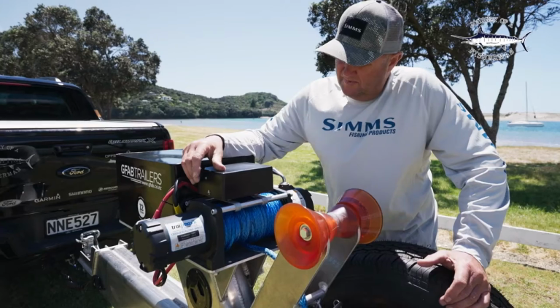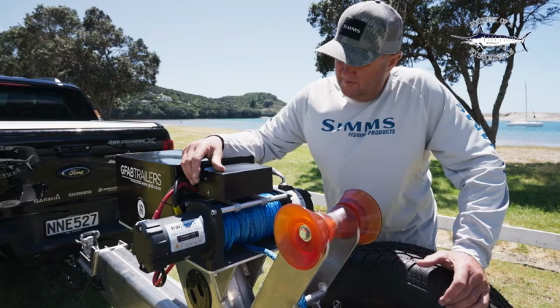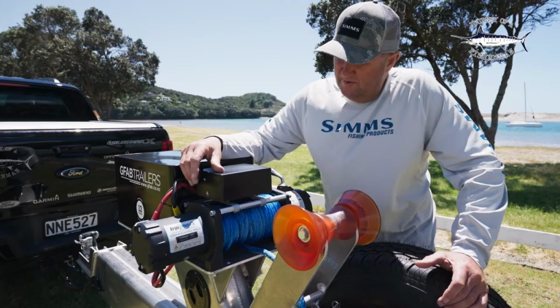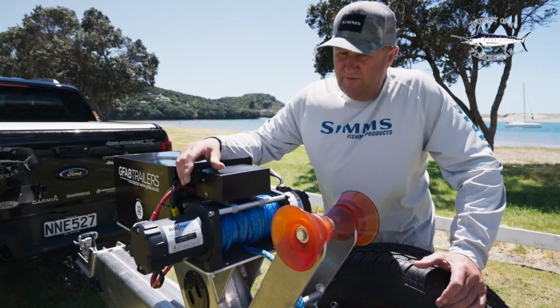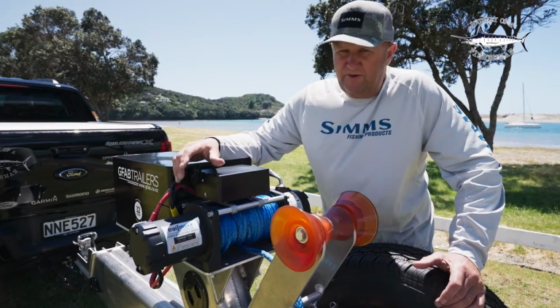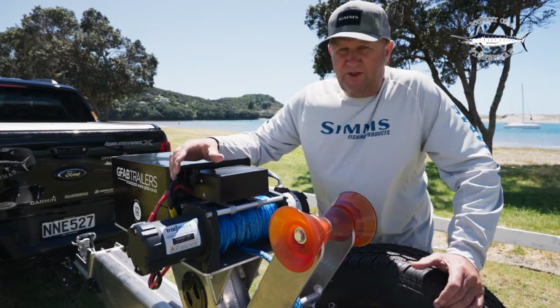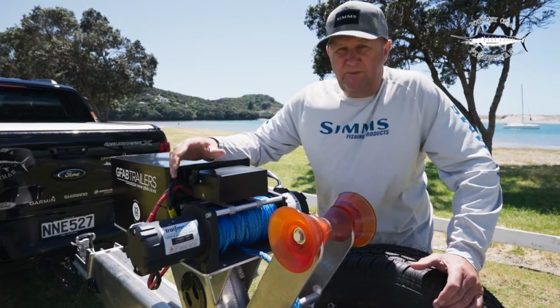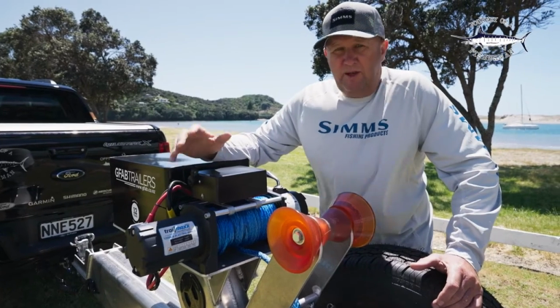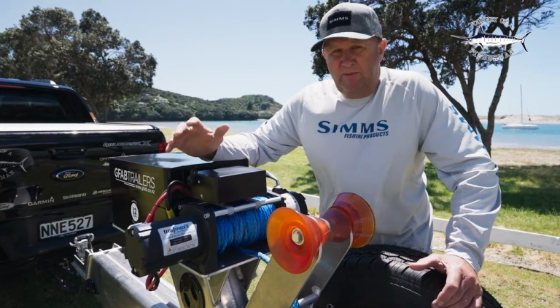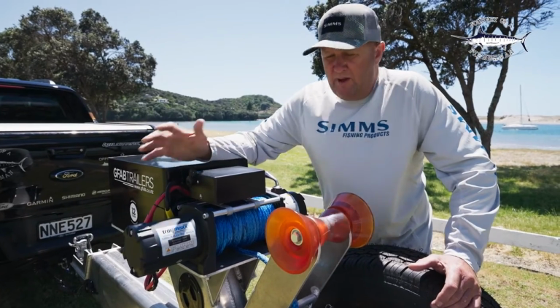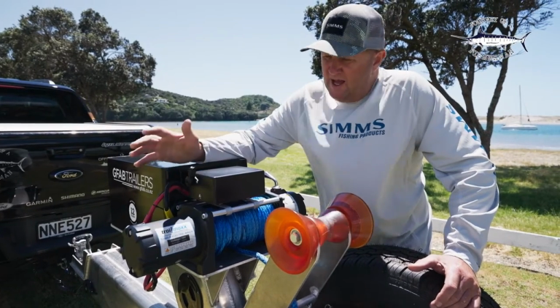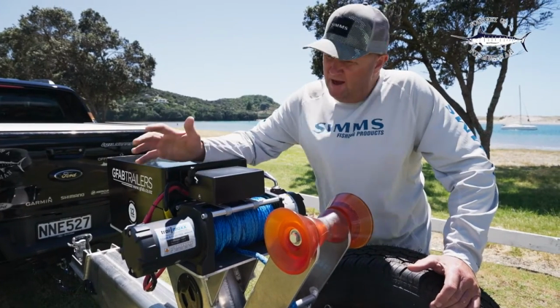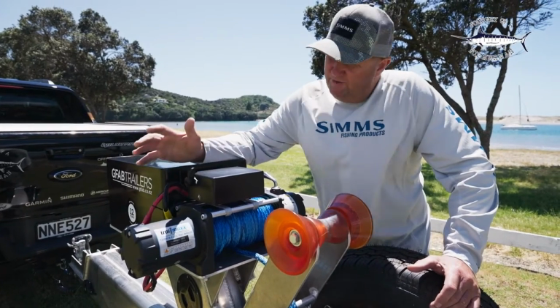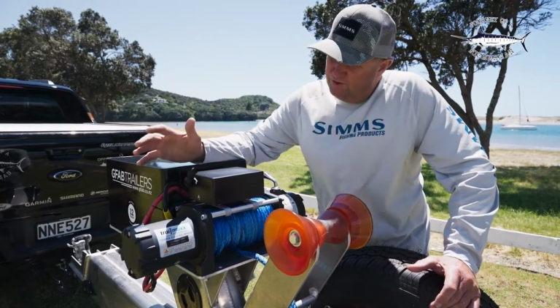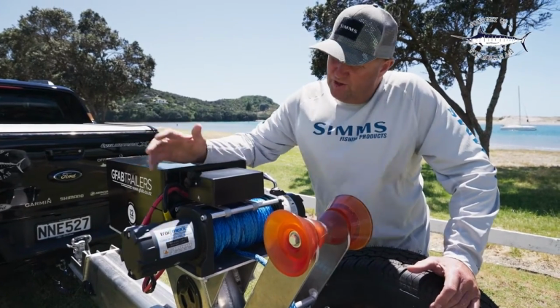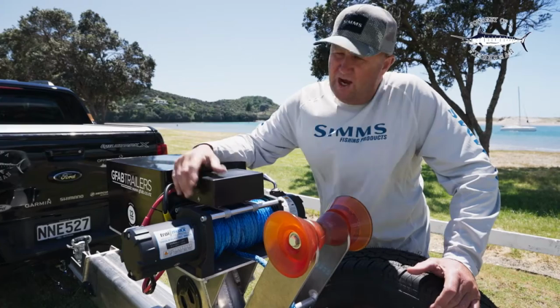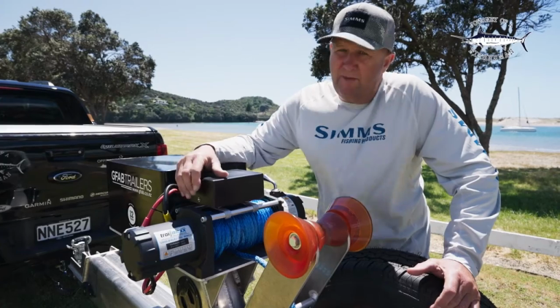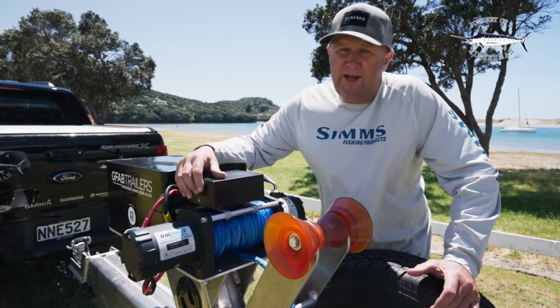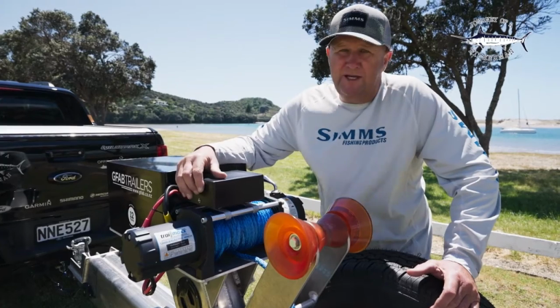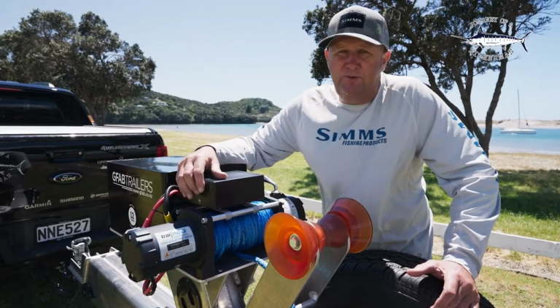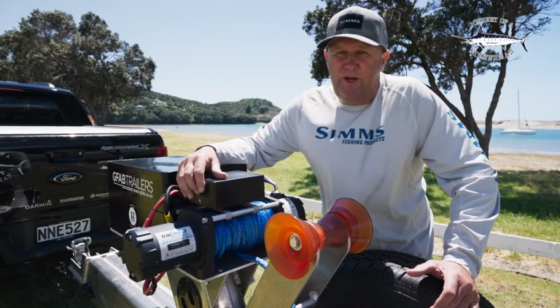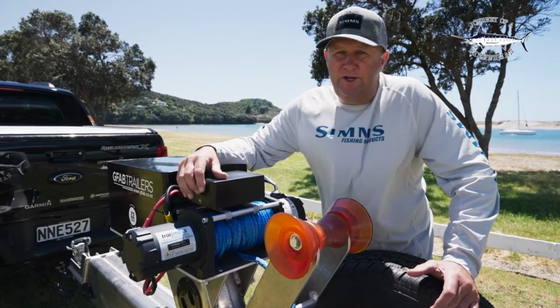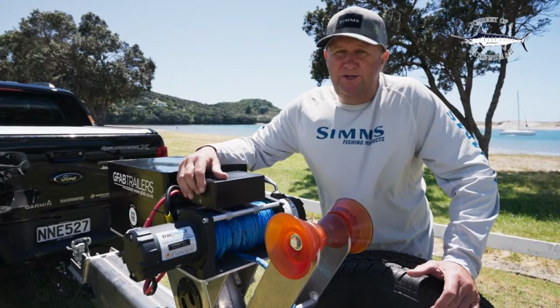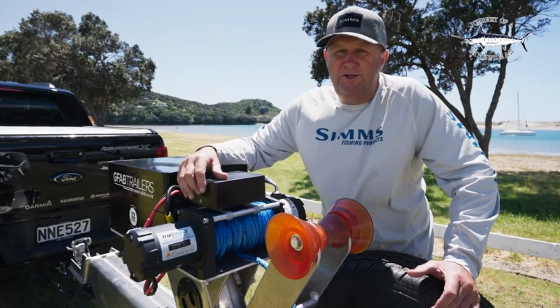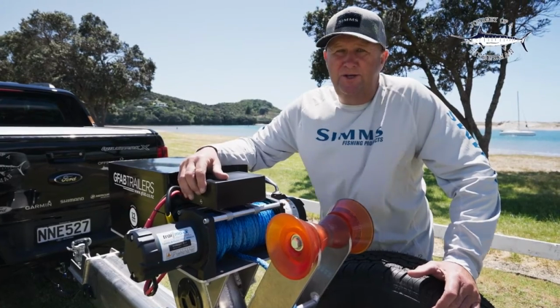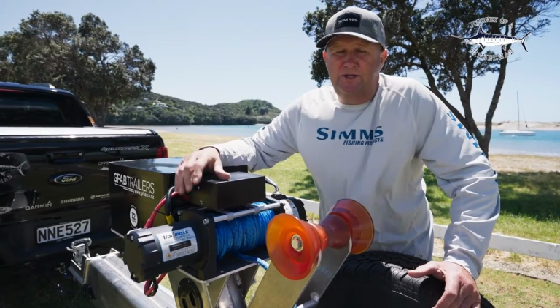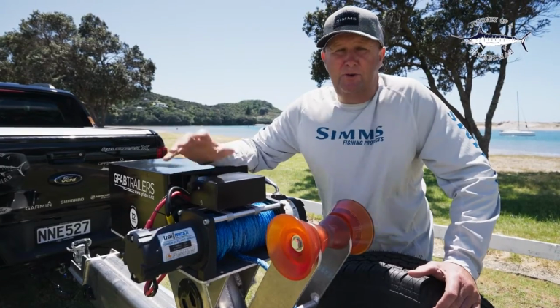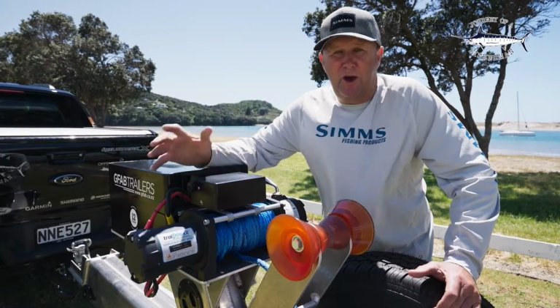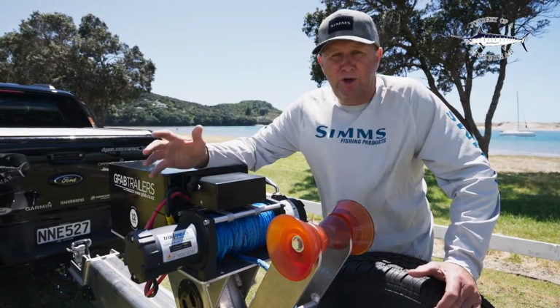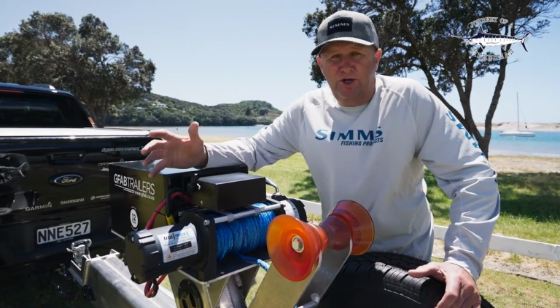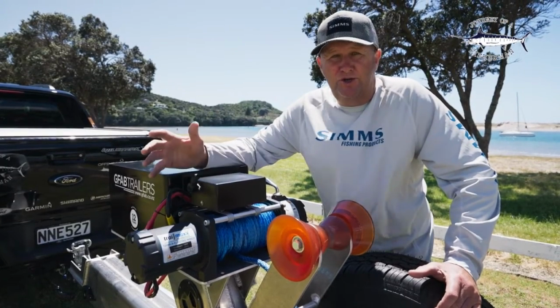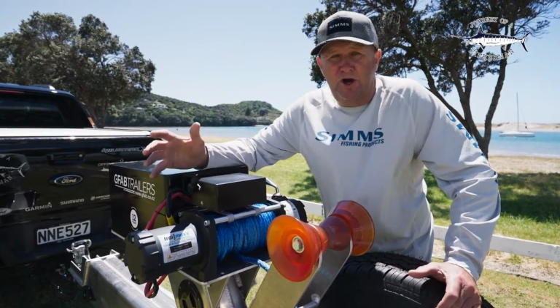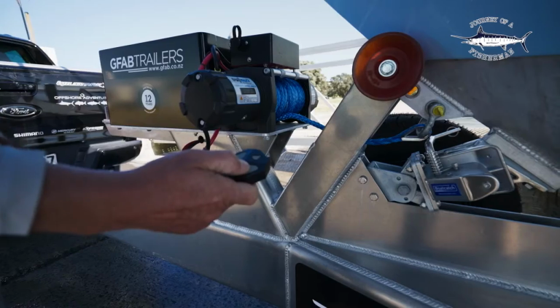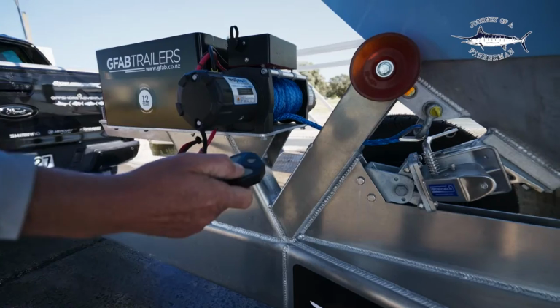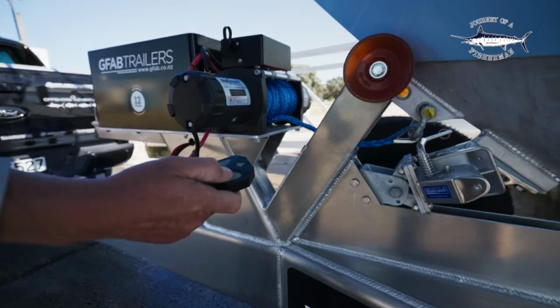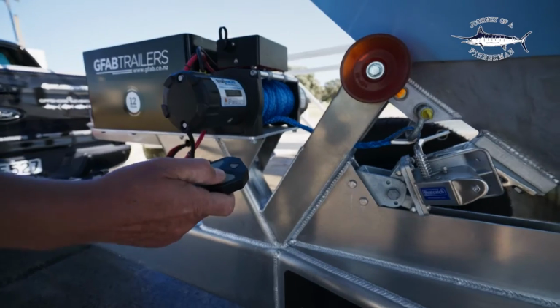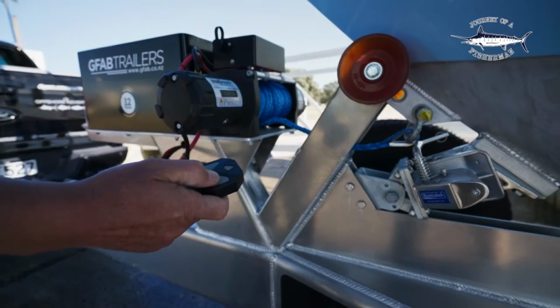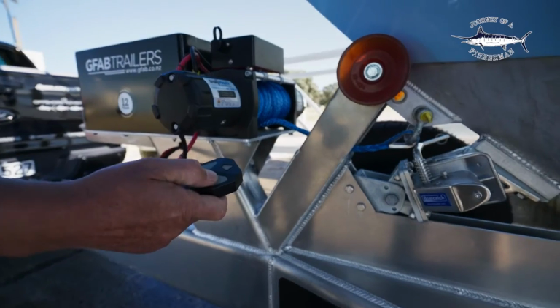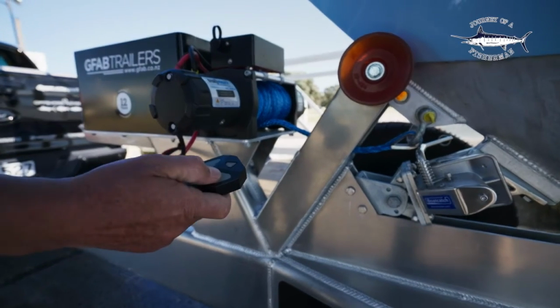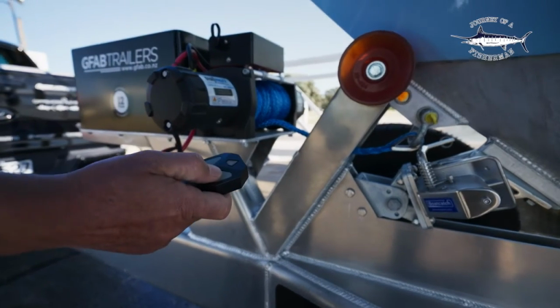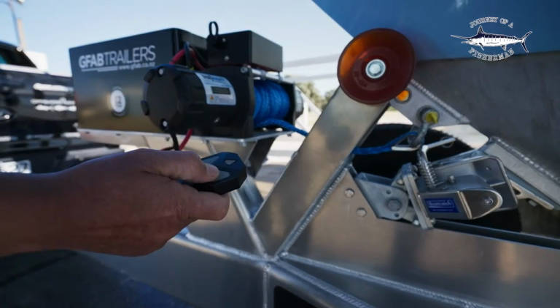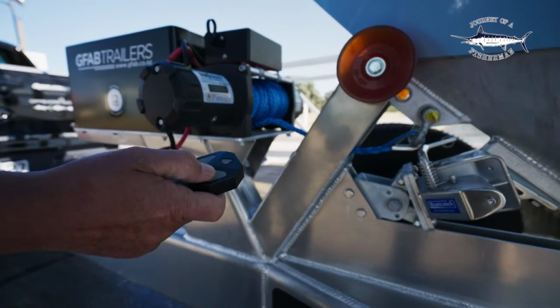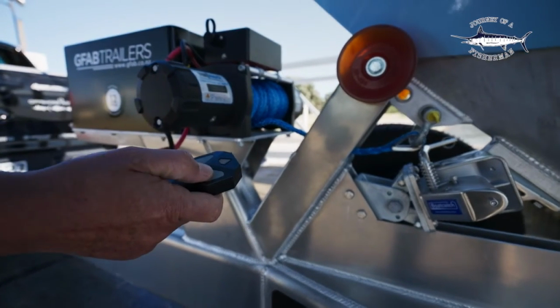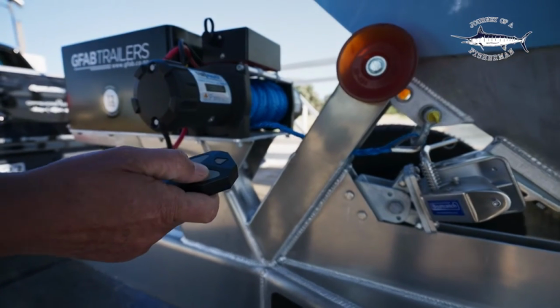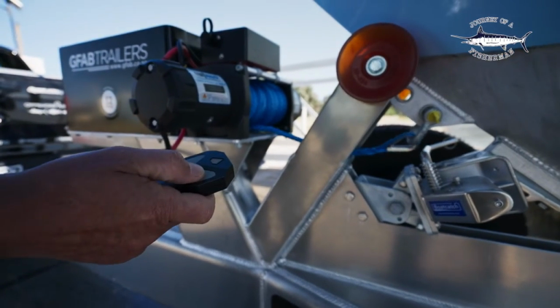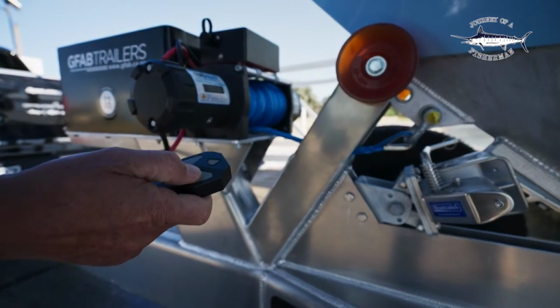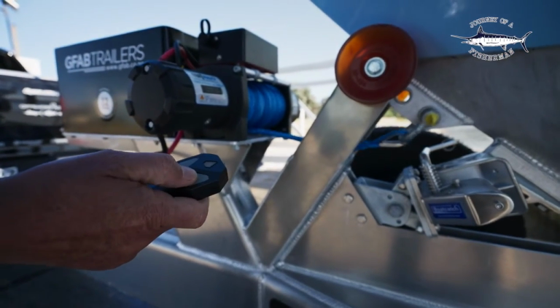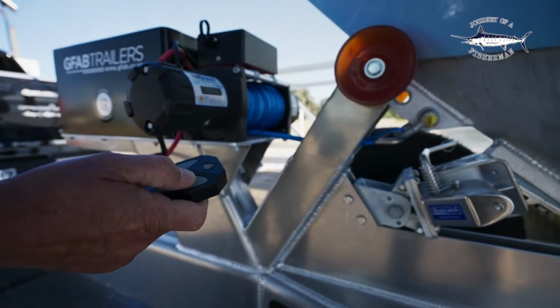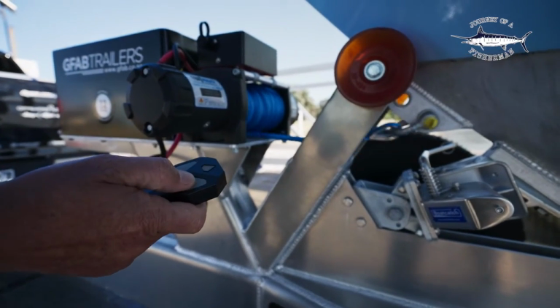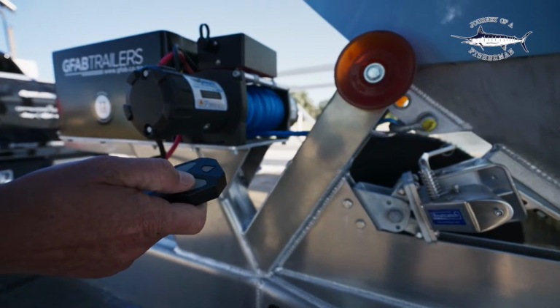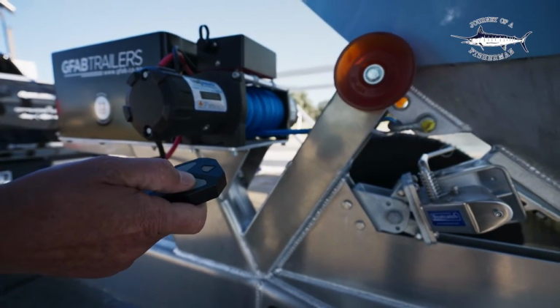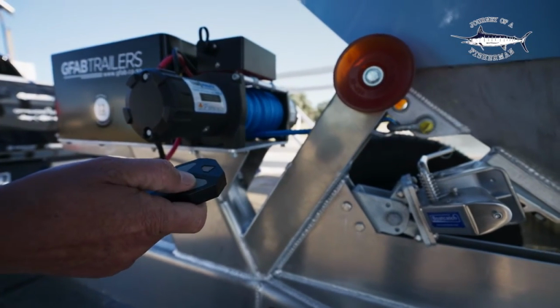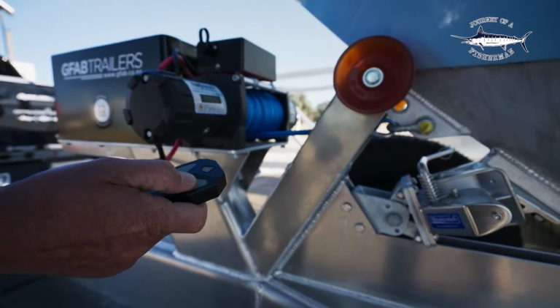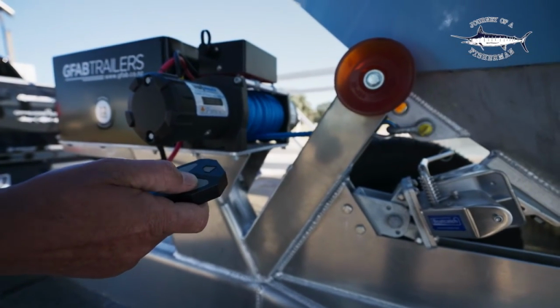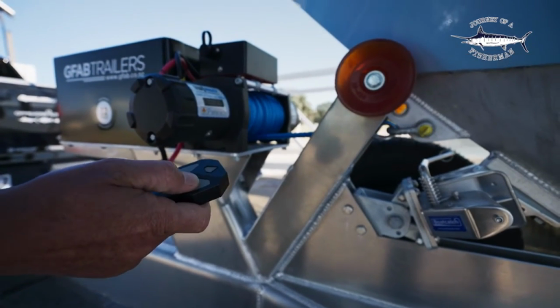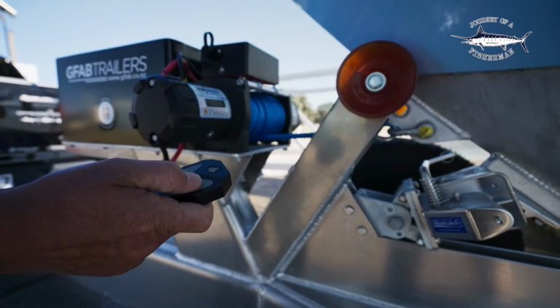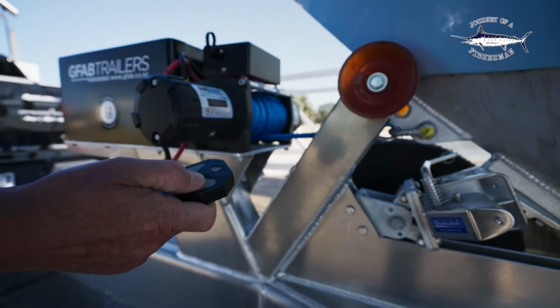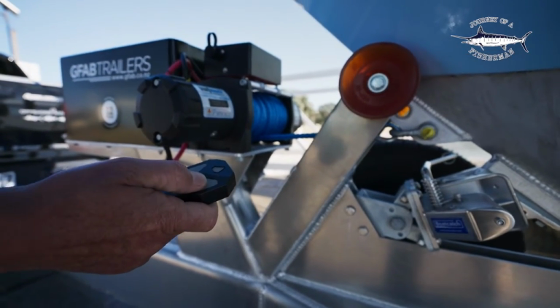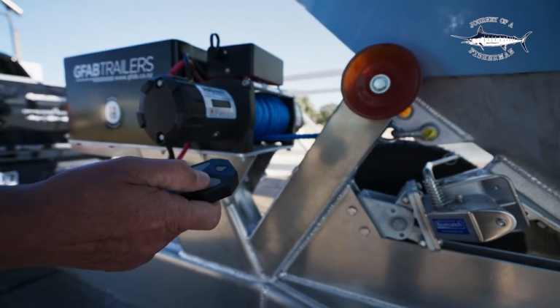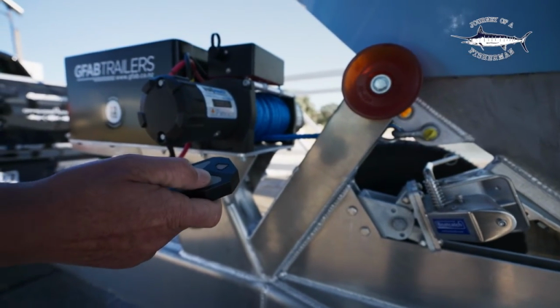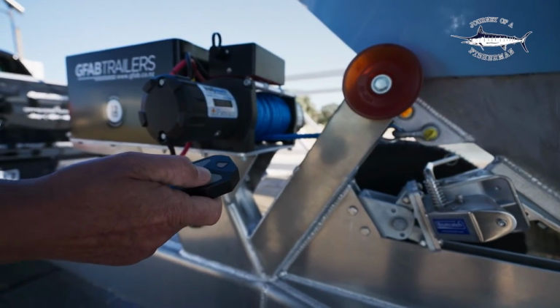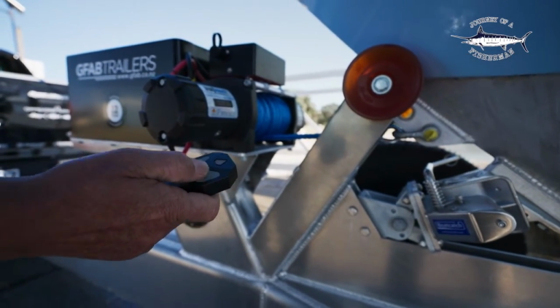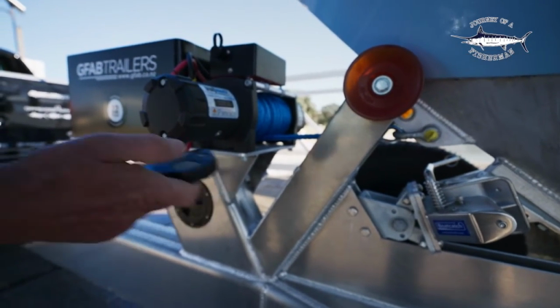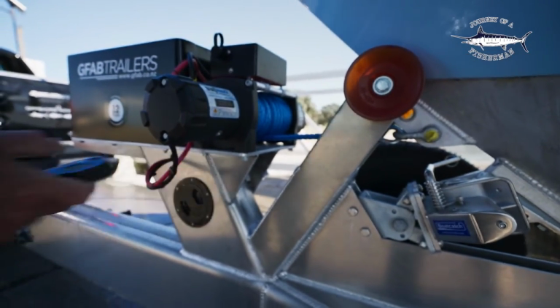We've got the big powerful Trail Max winch — it's remote controlled and it makes launching and retrieving effortless.